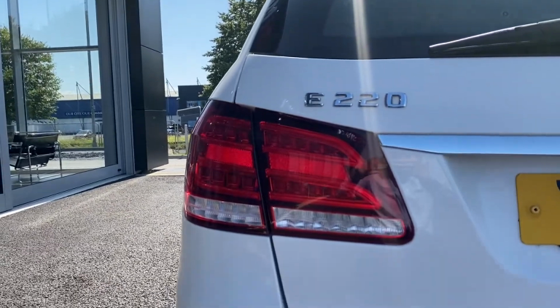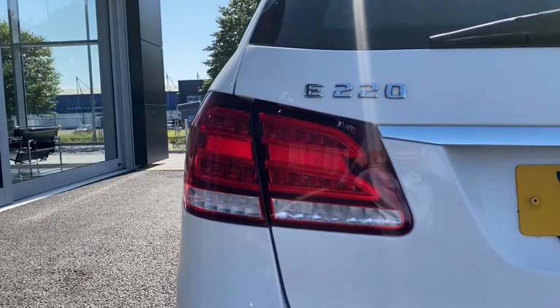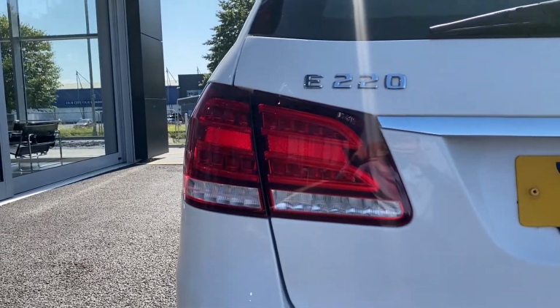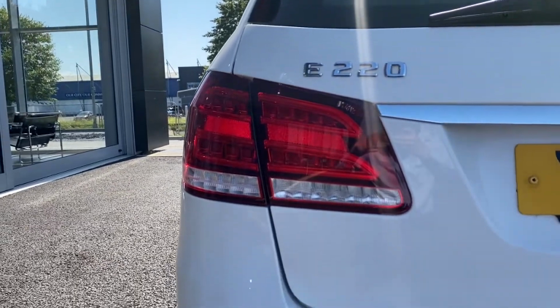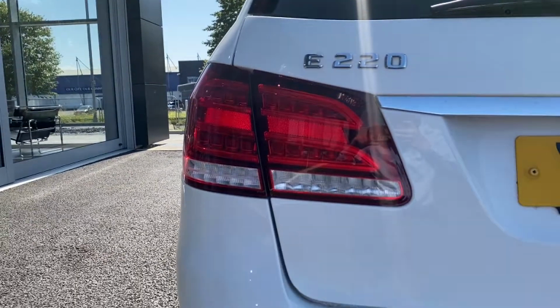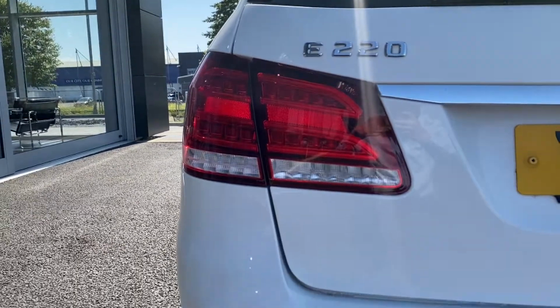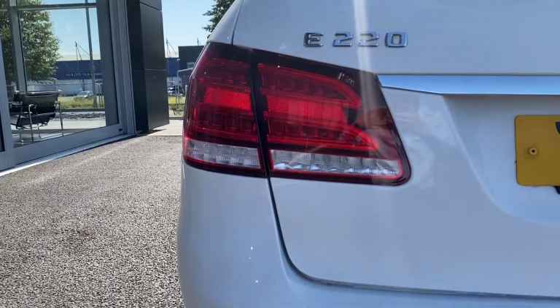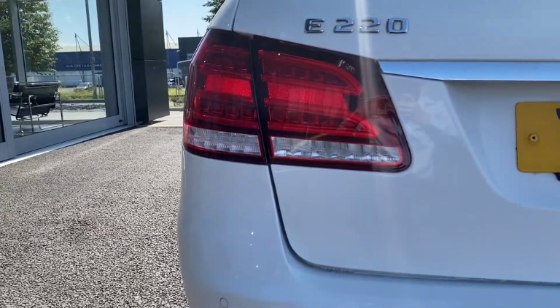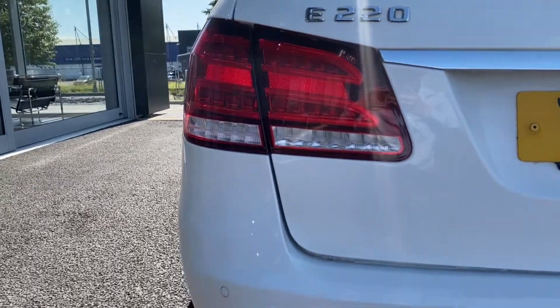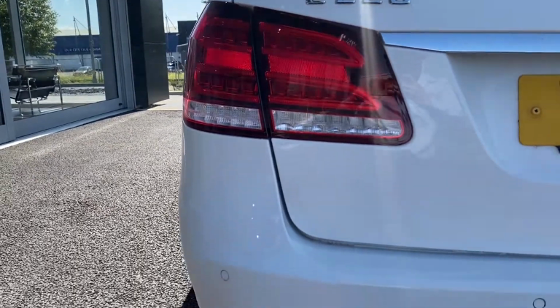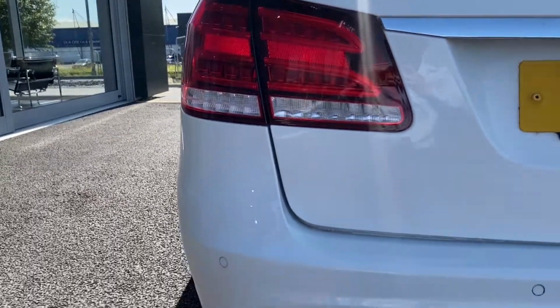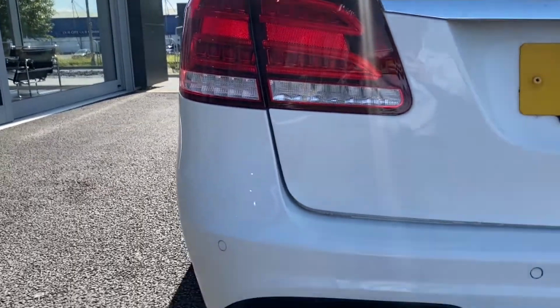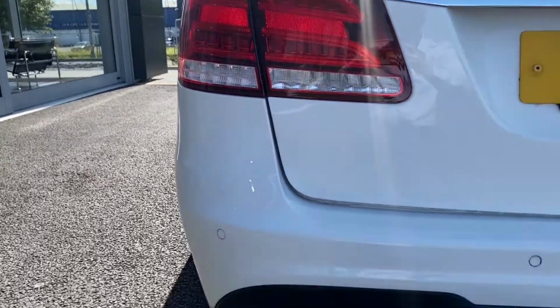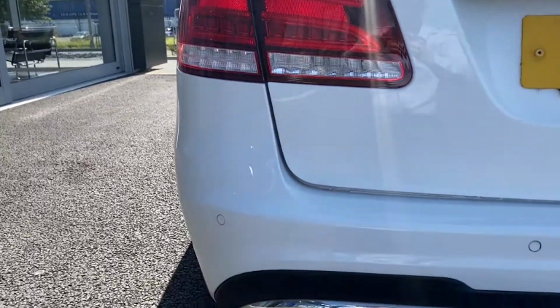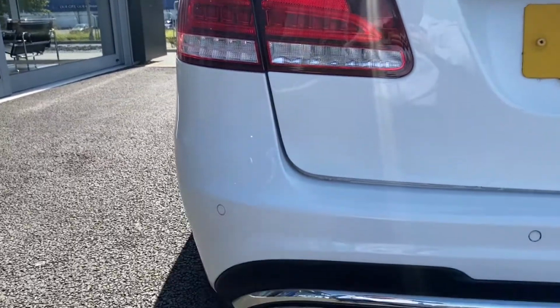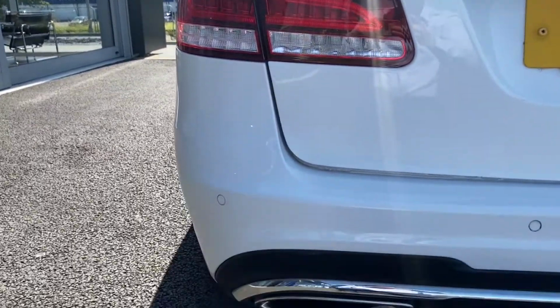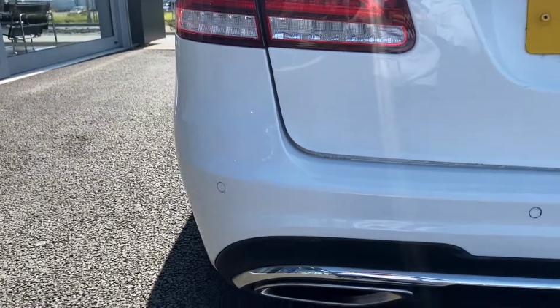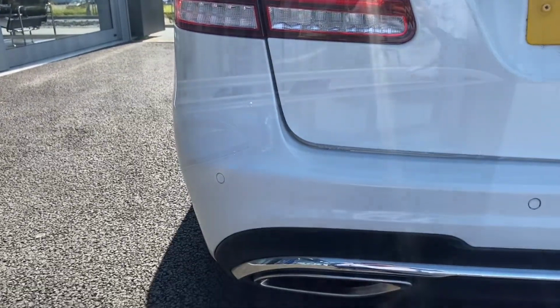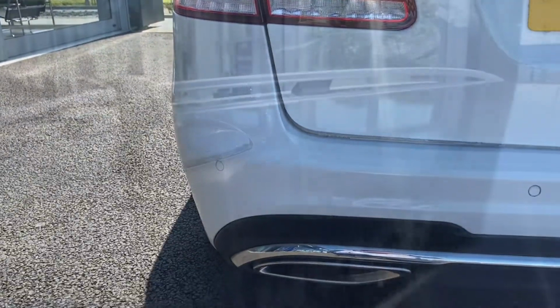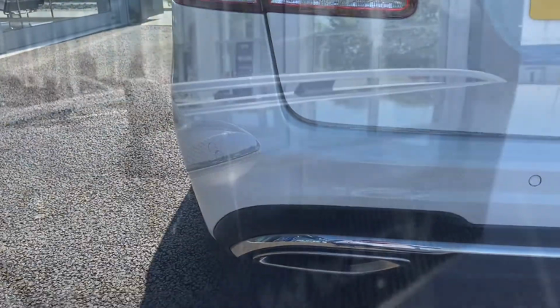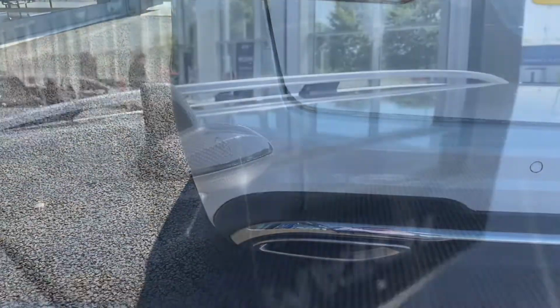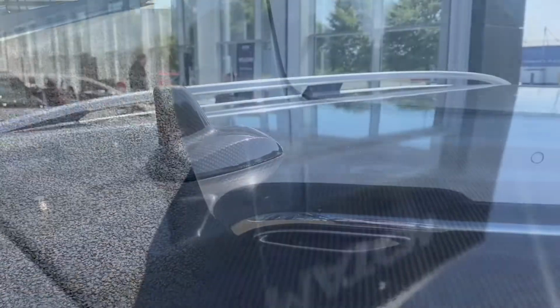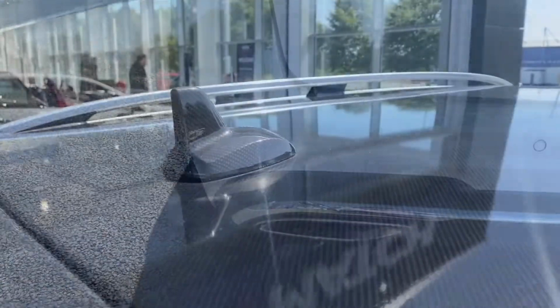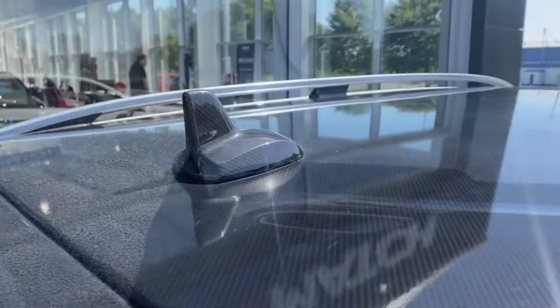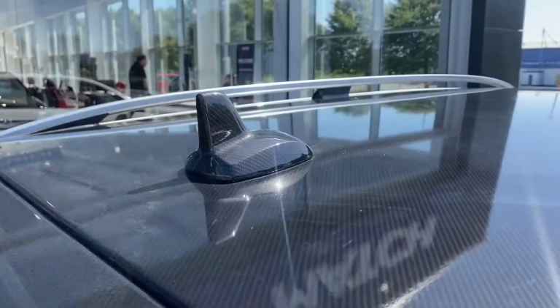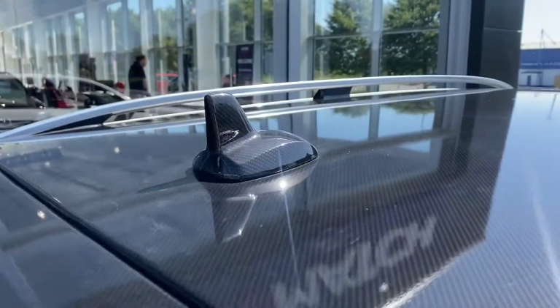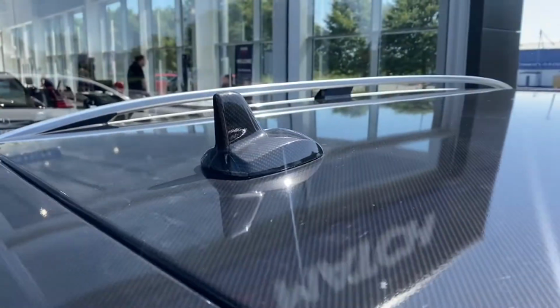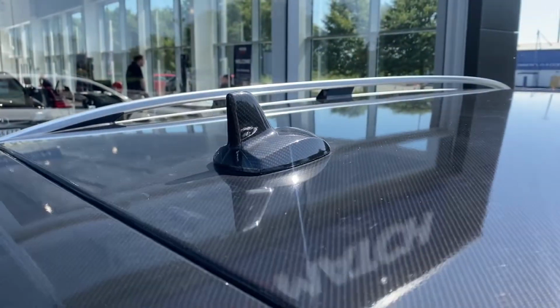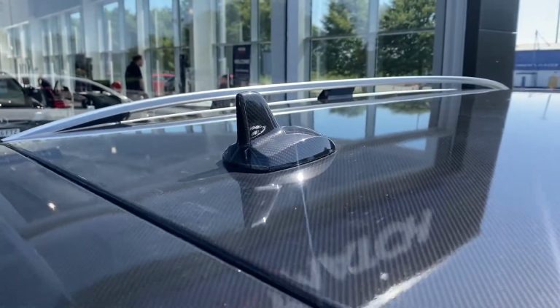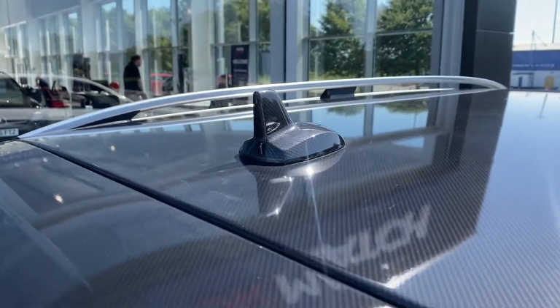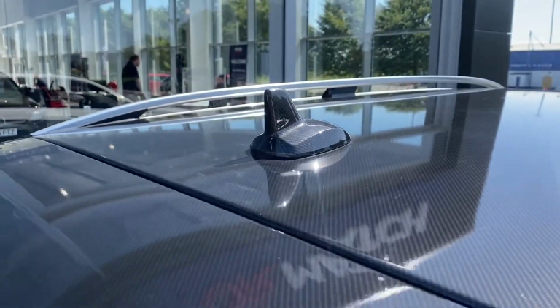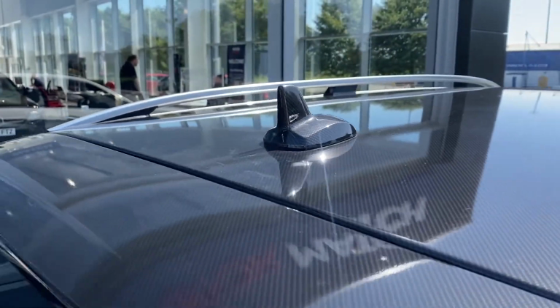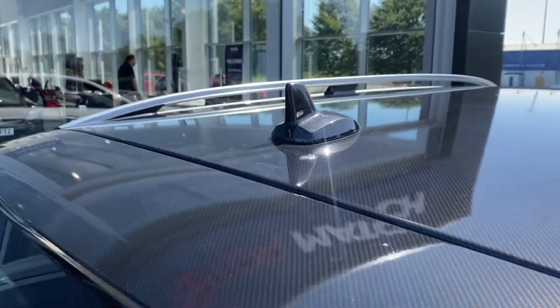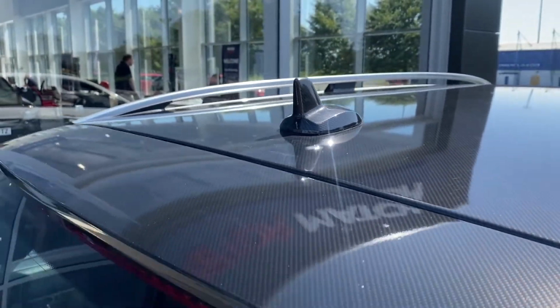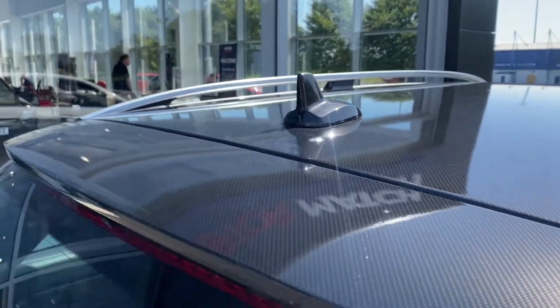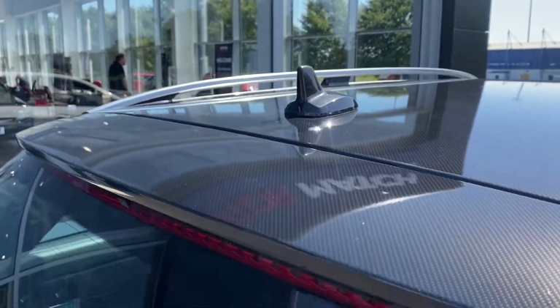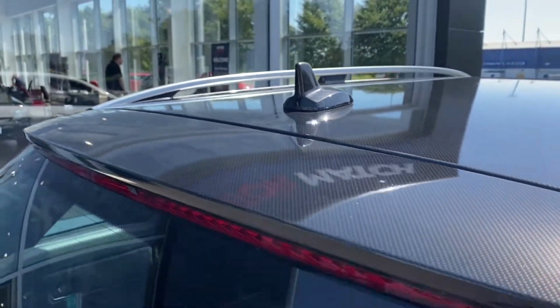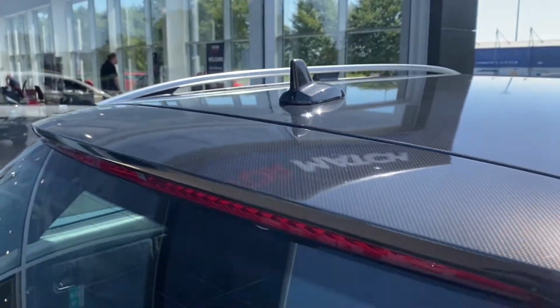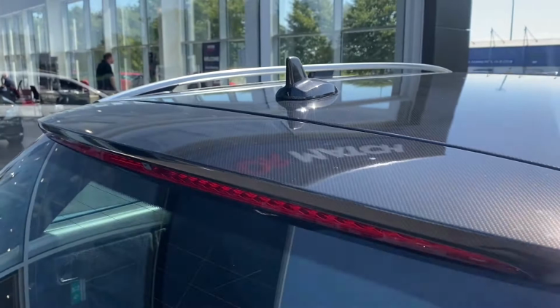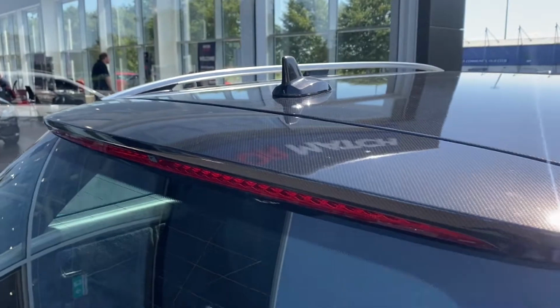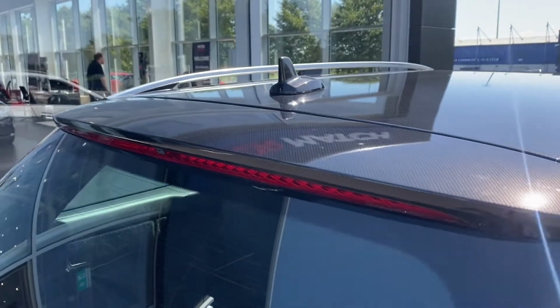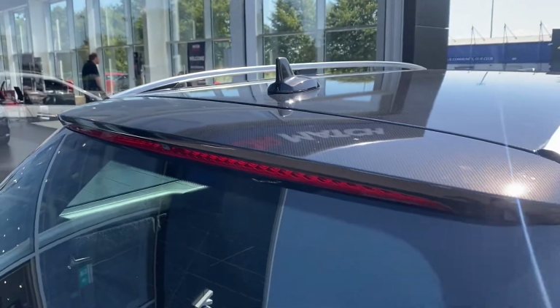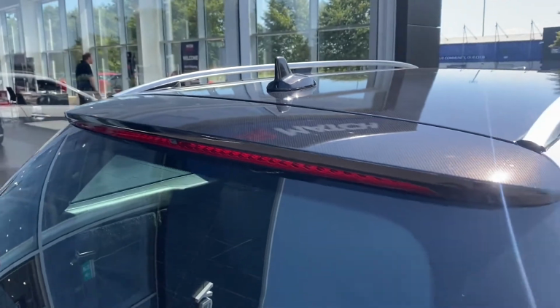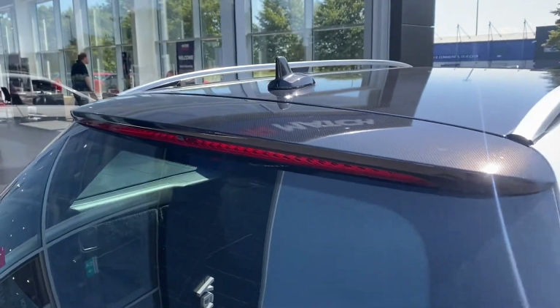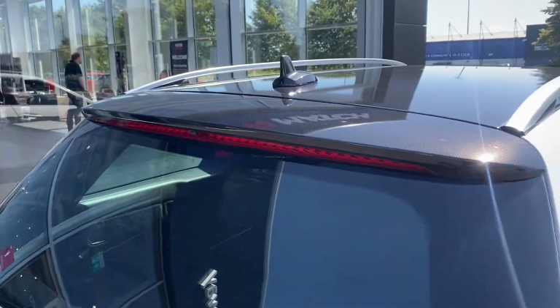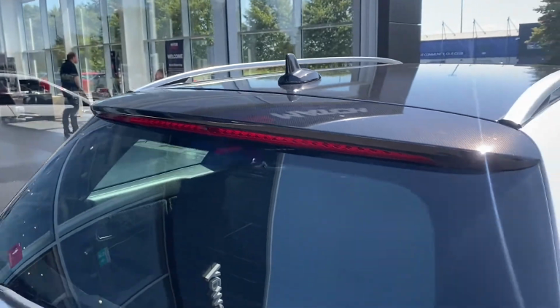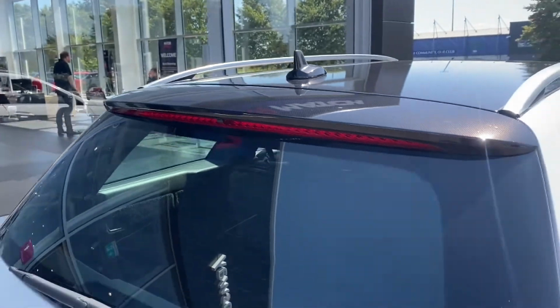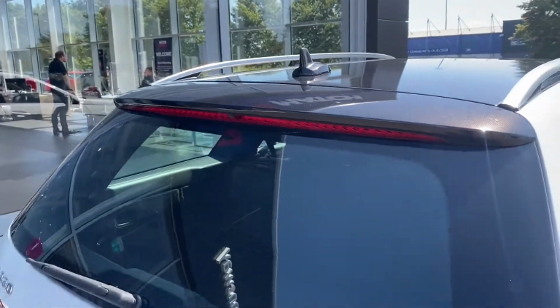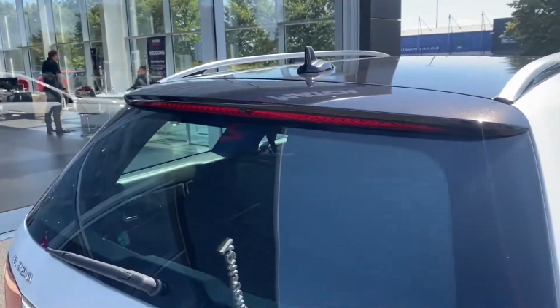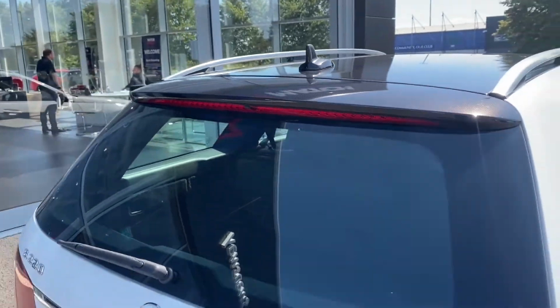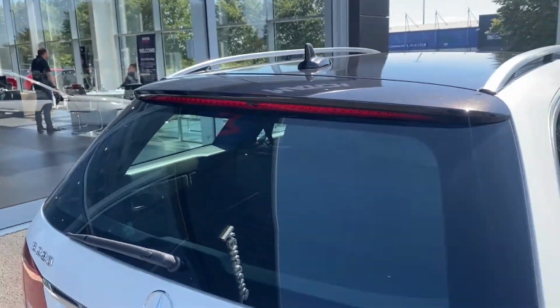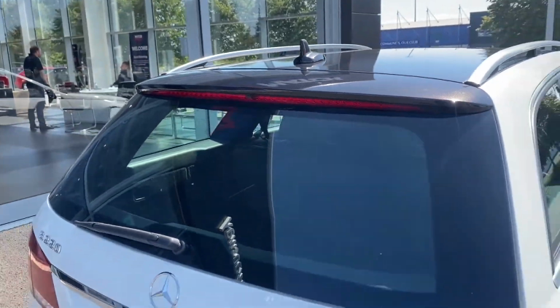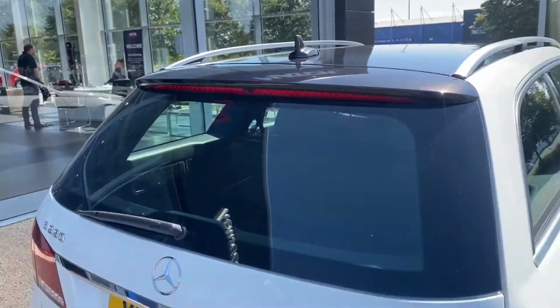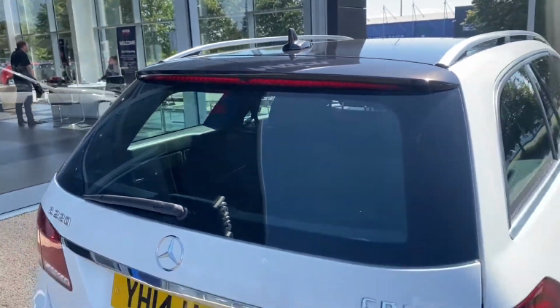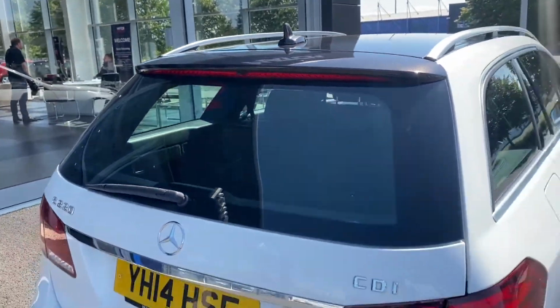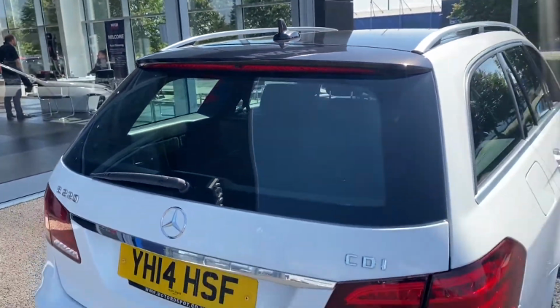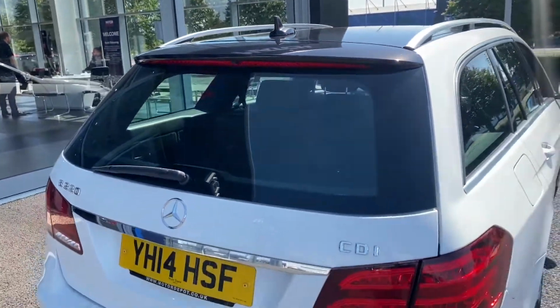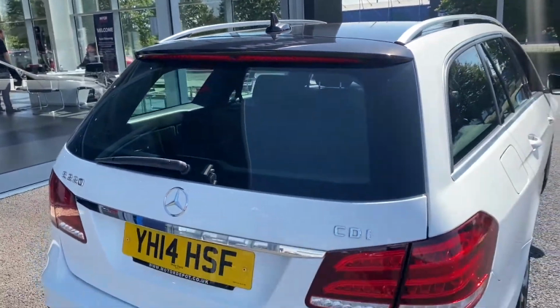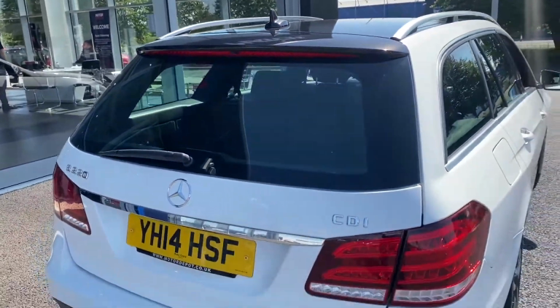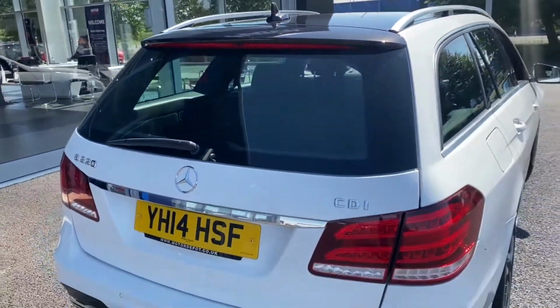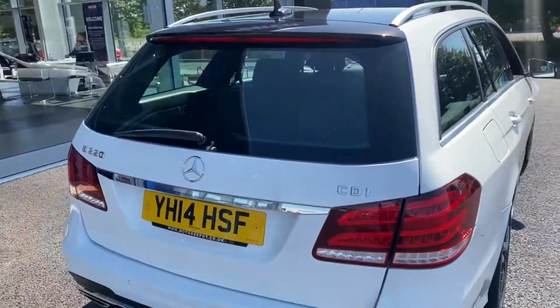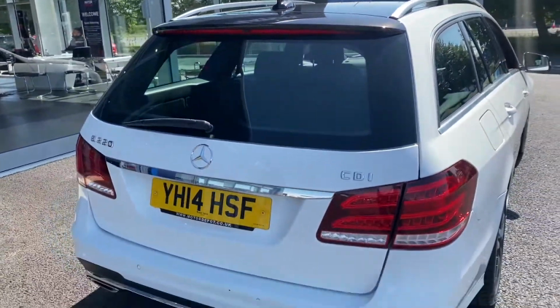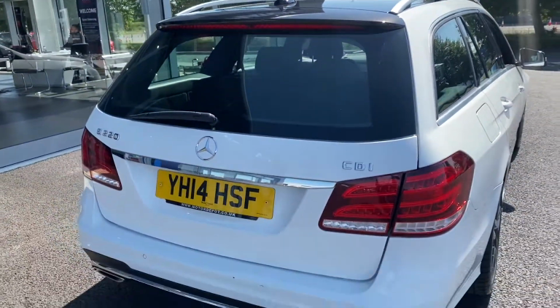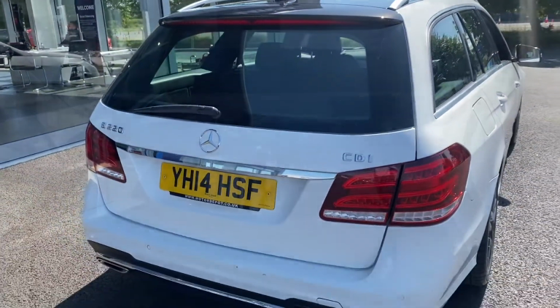Moving to the back, you can see again this is in great condition. You do have that carbon roof-look styling on the top there, which looks great.